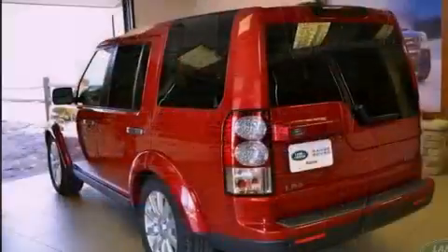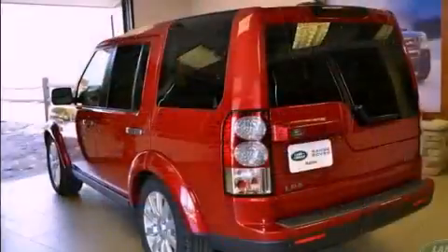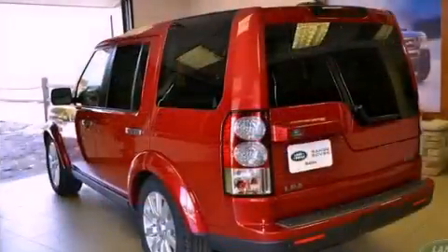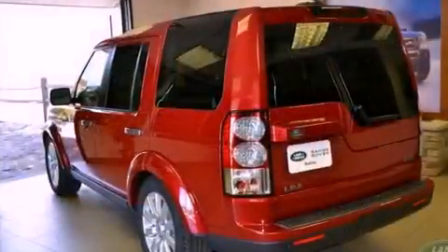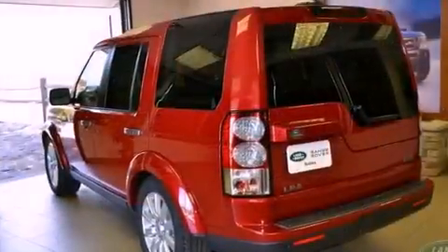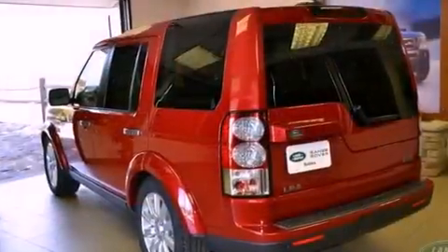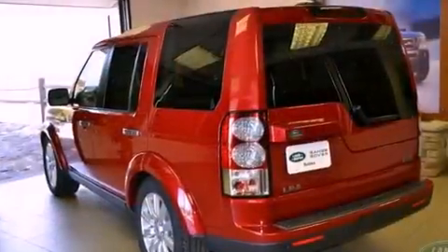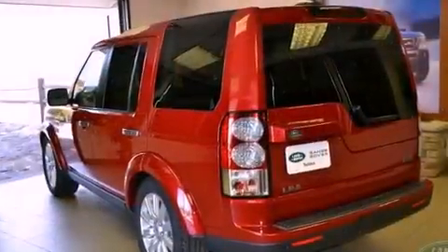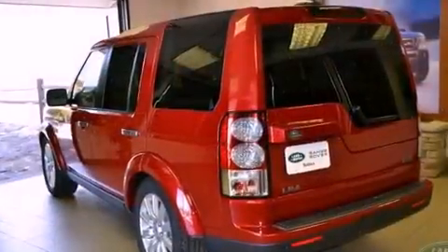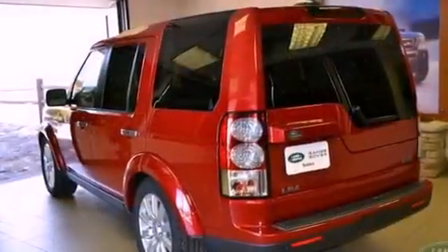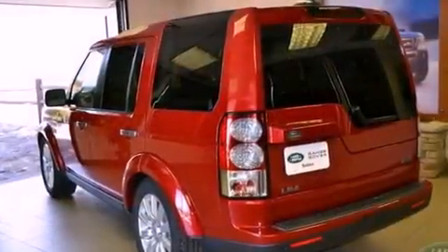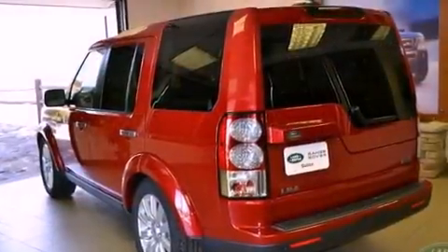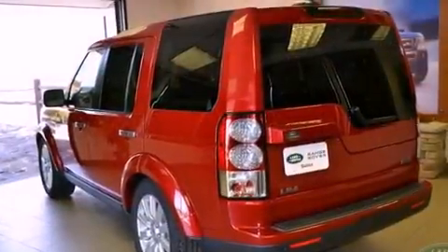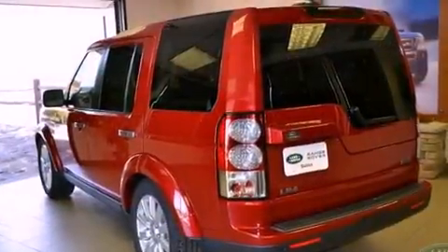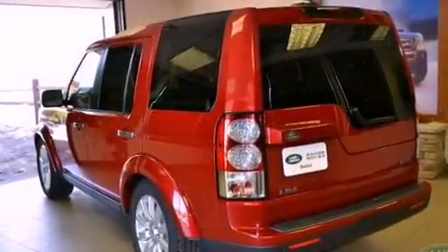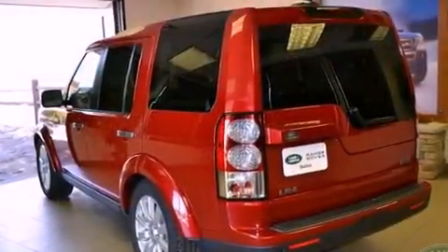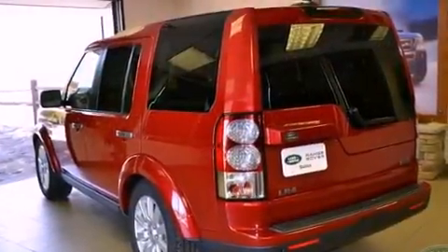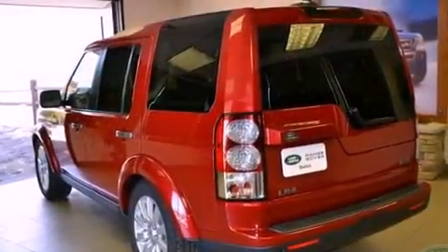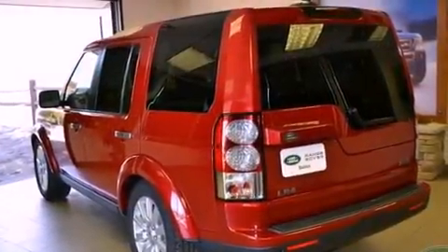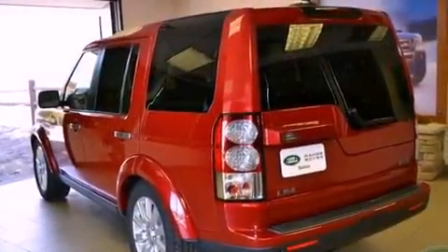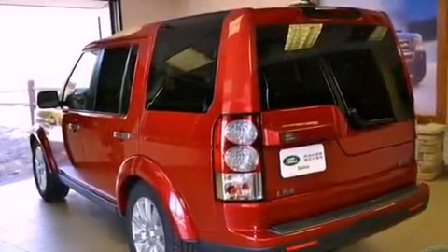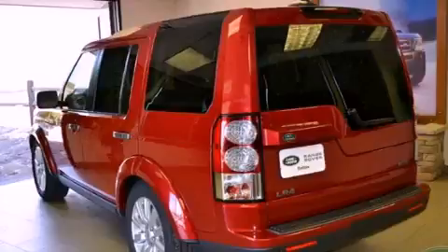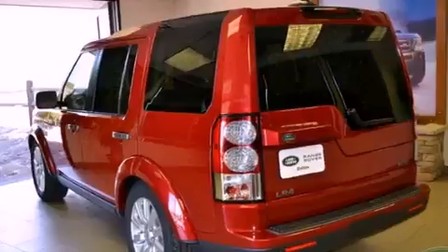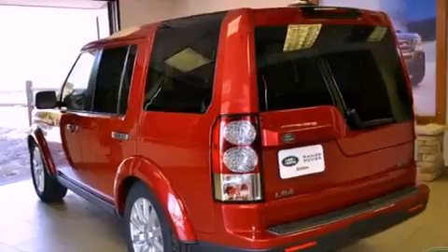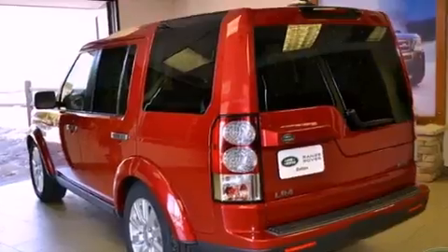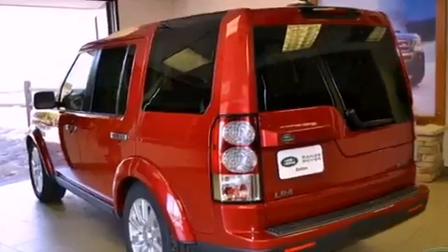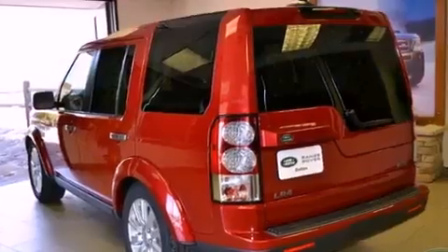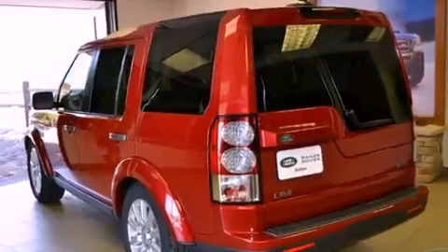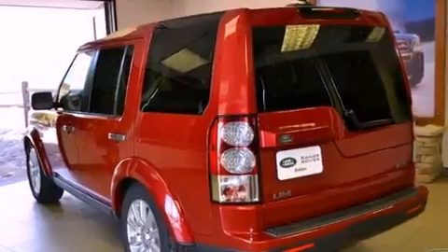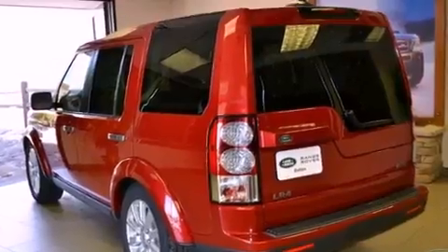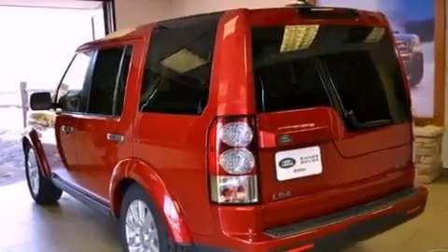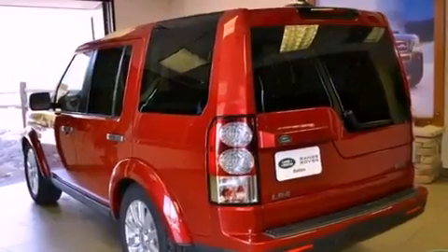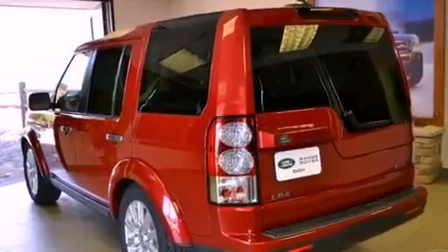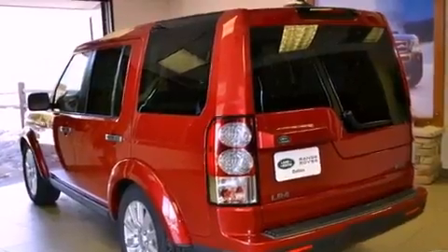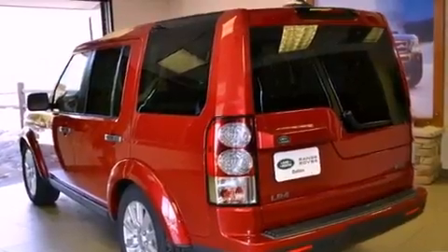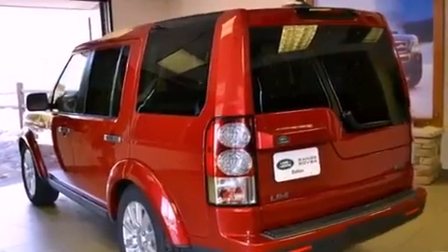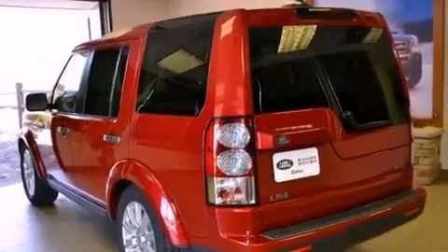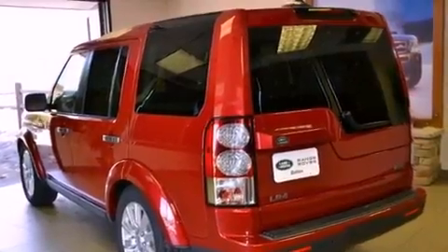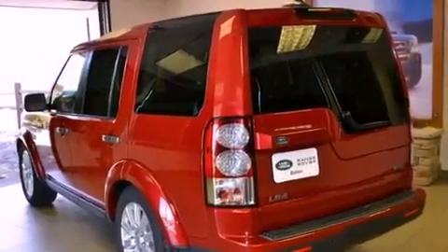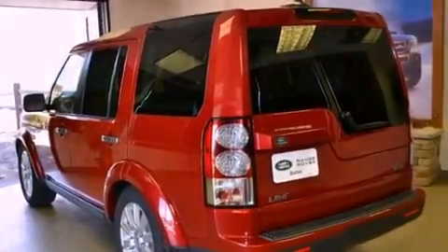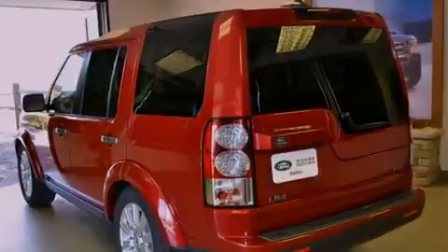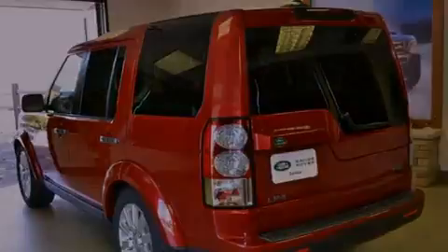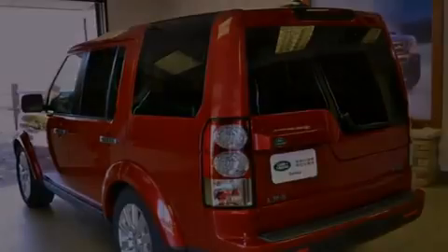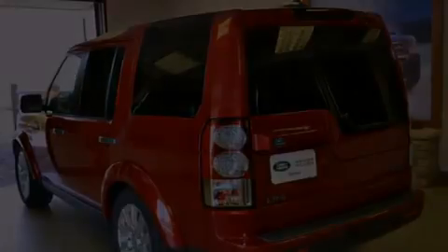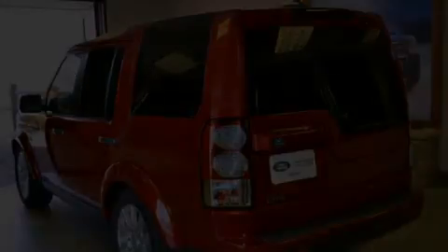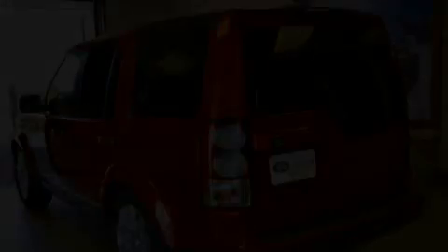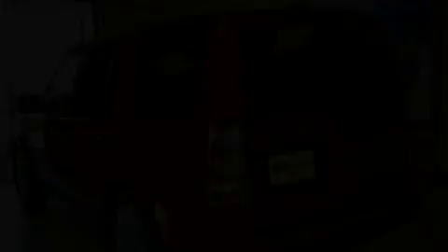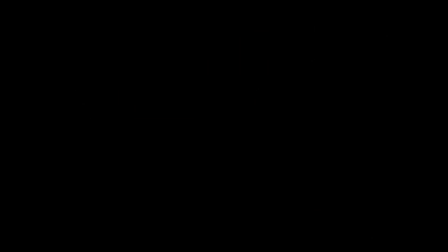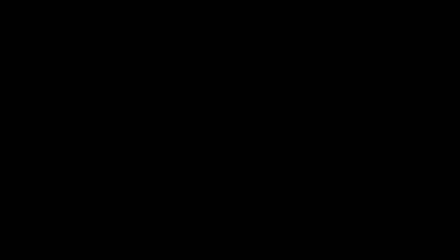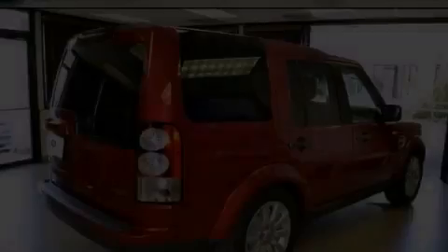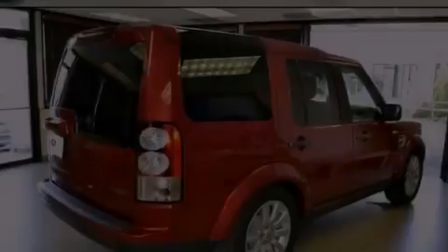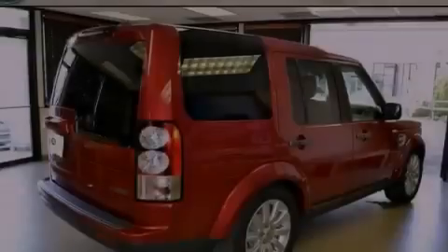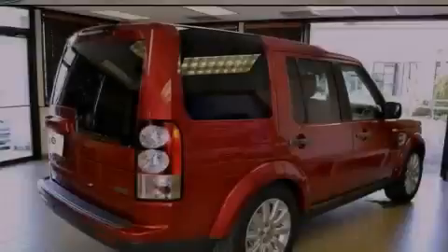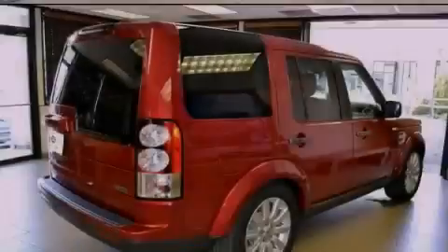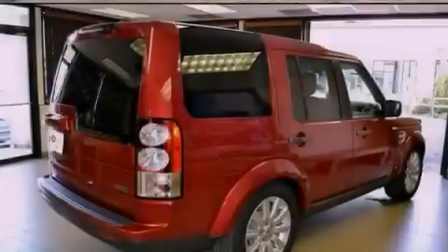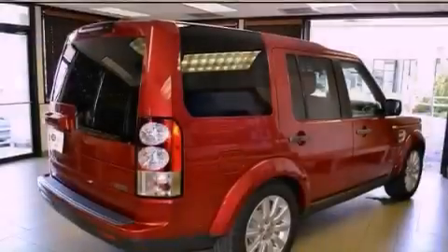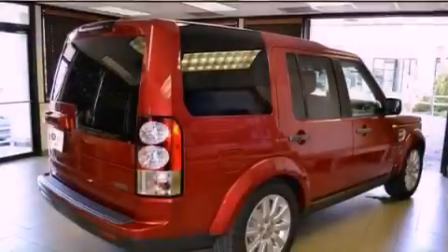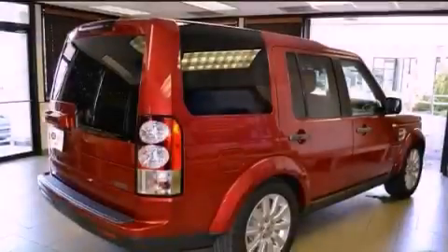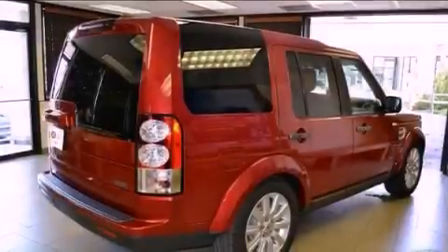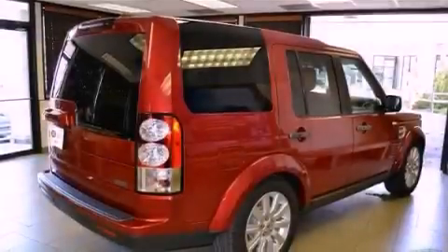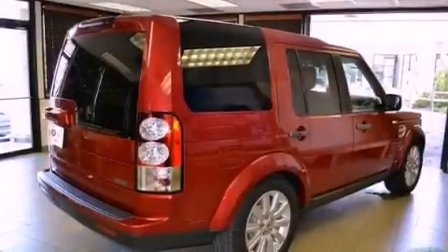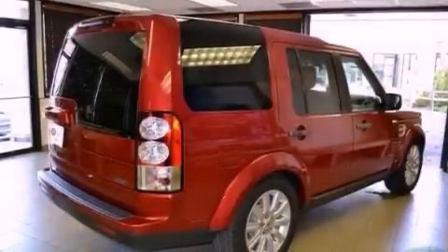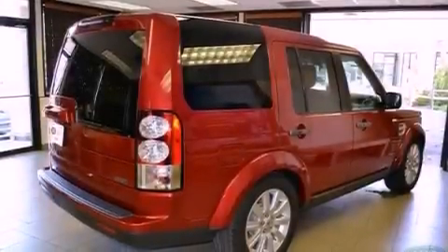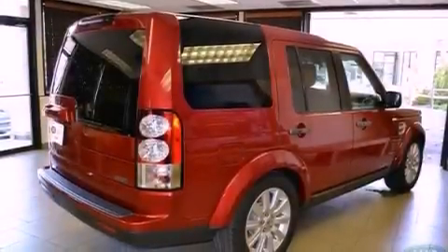Its top features include an air suspension, a locking center differential, and hill descent control.